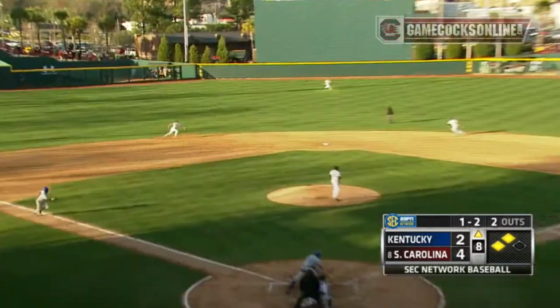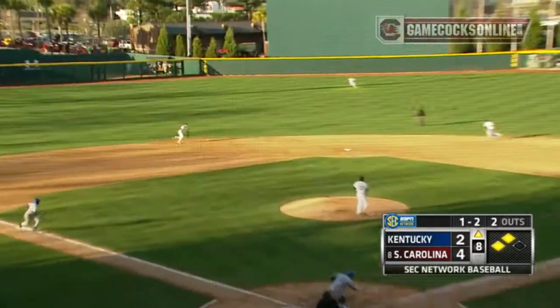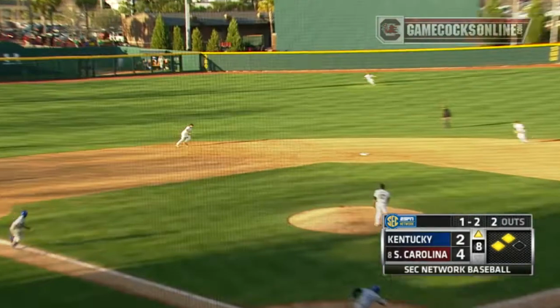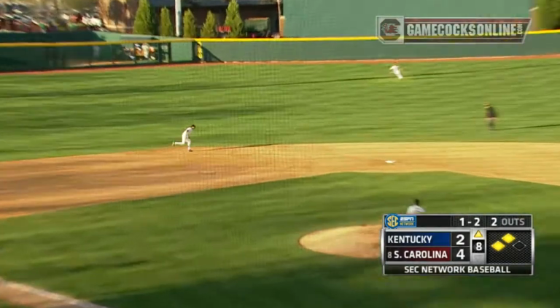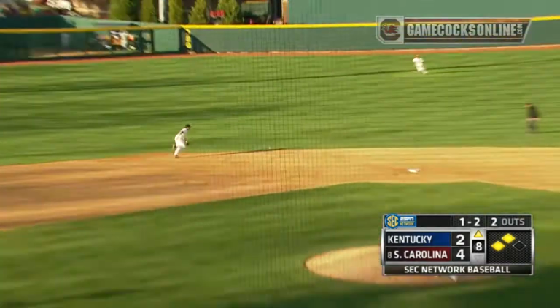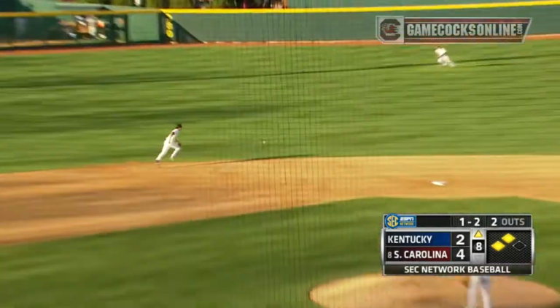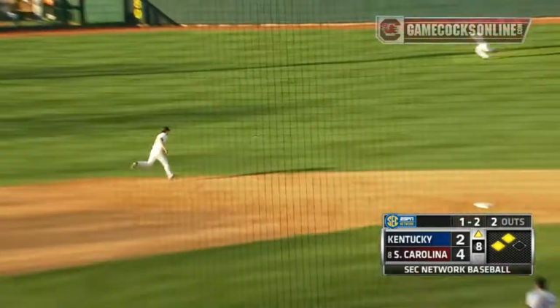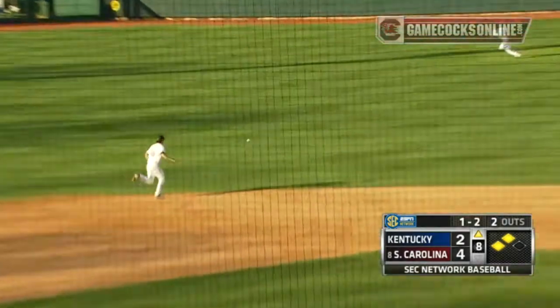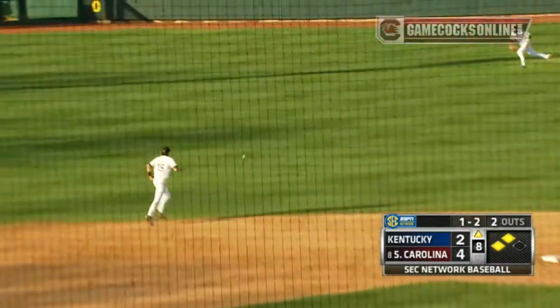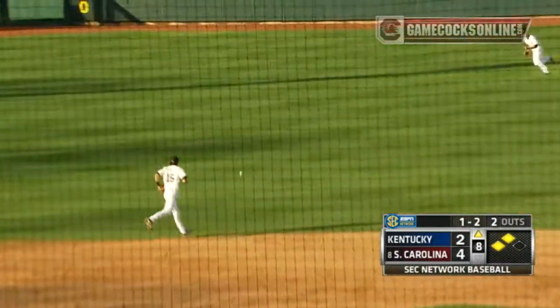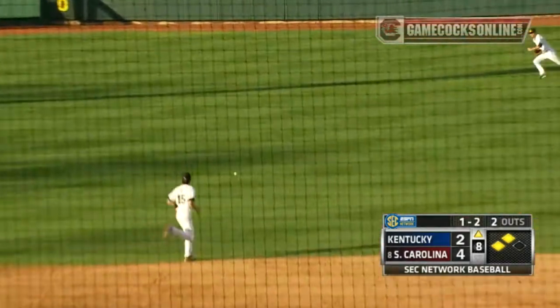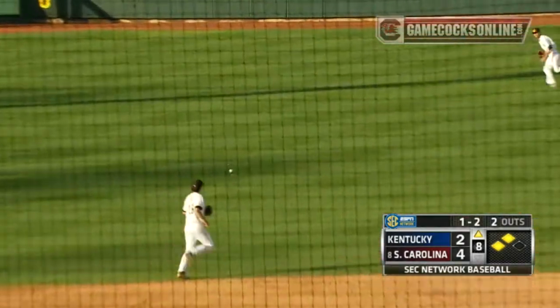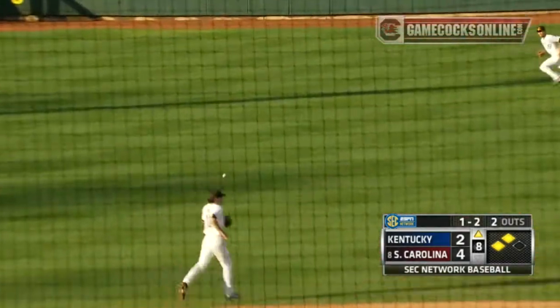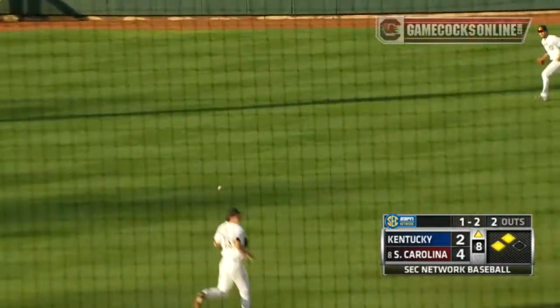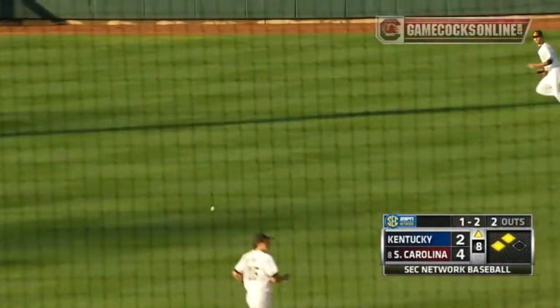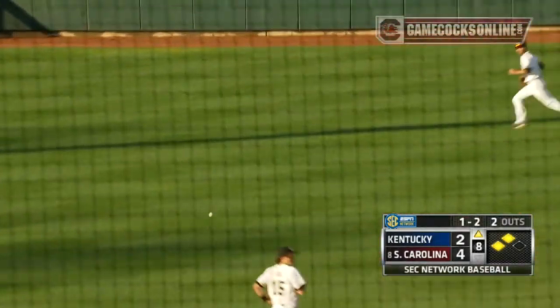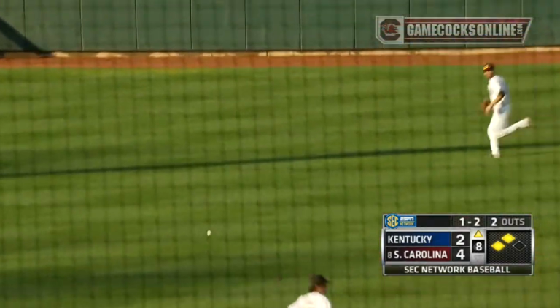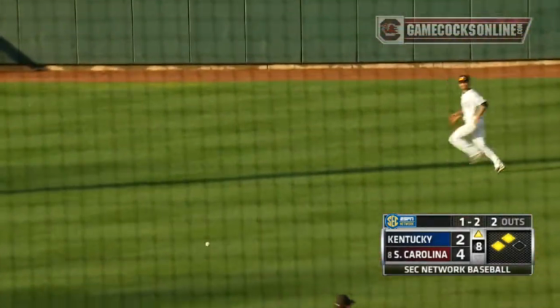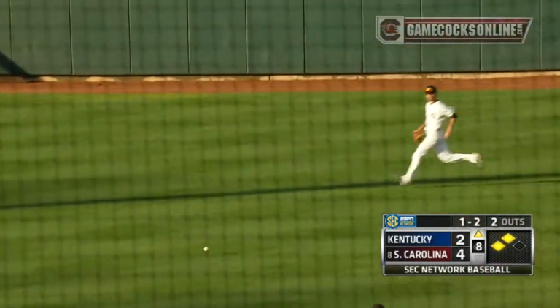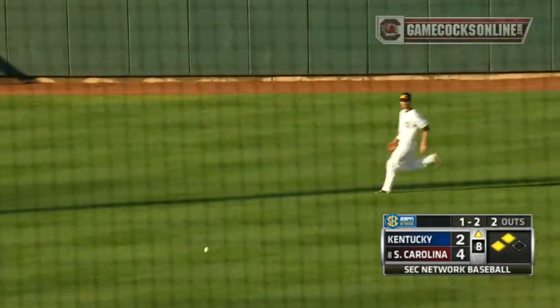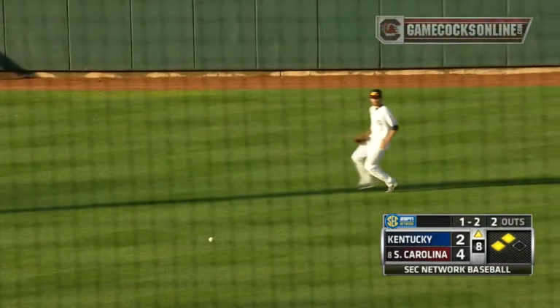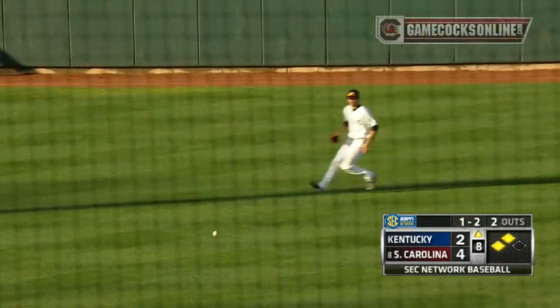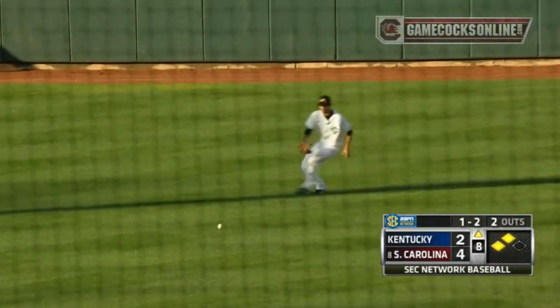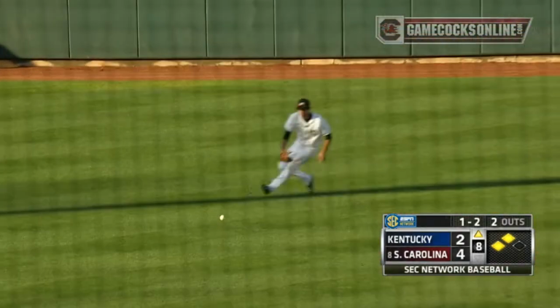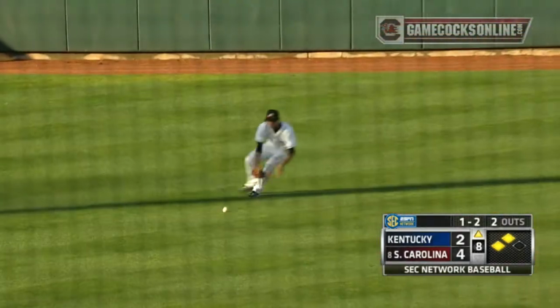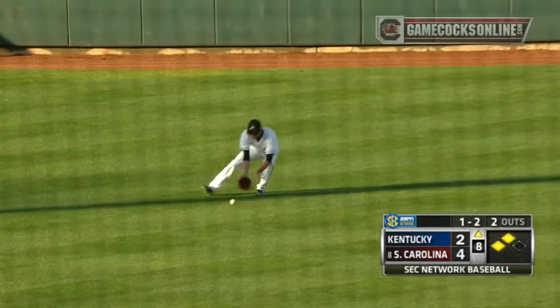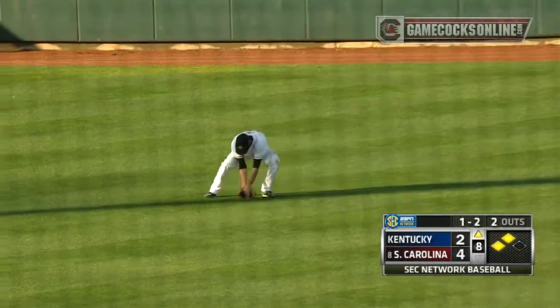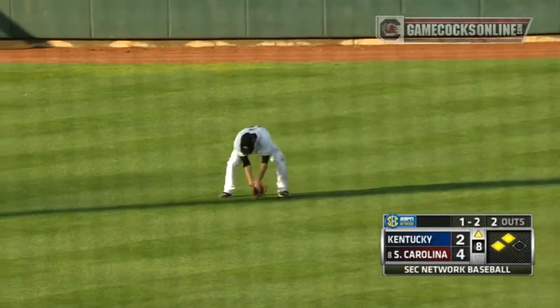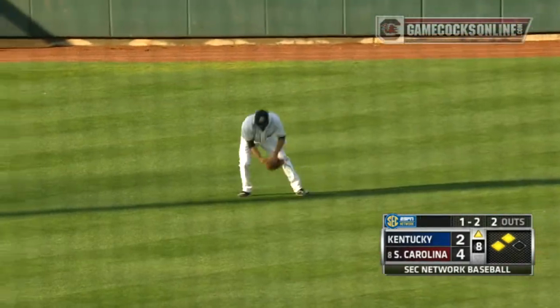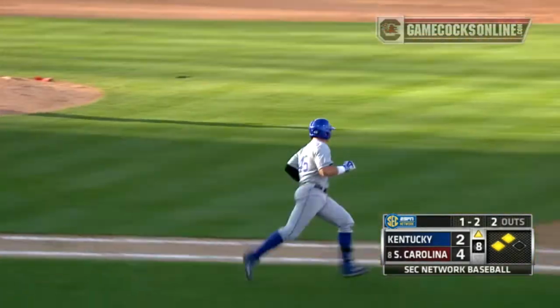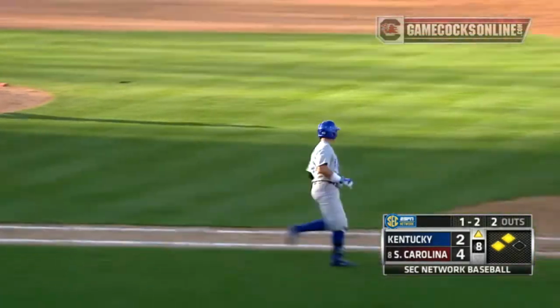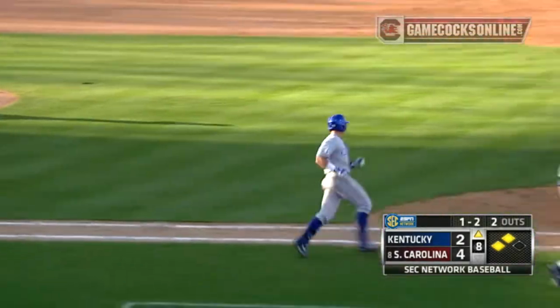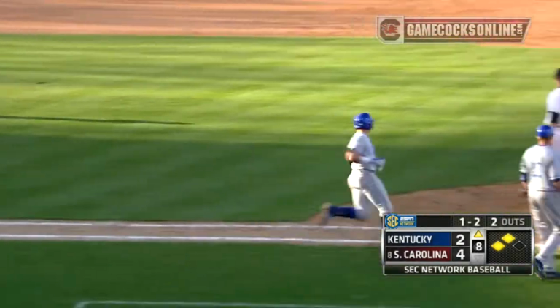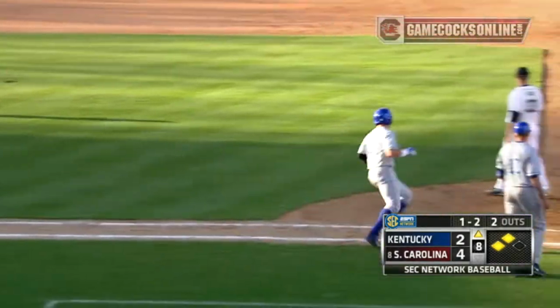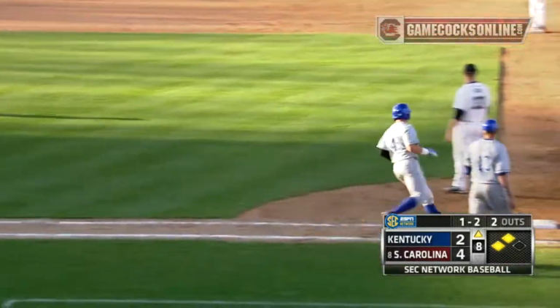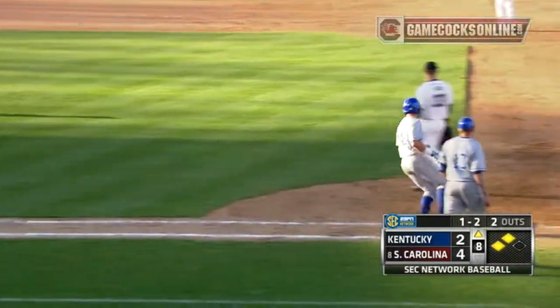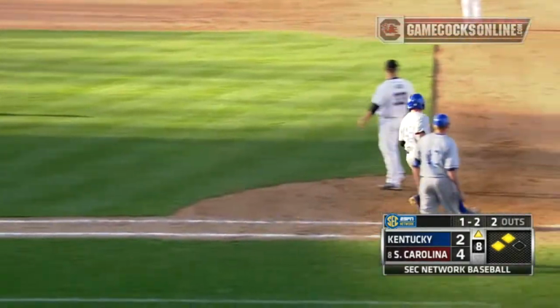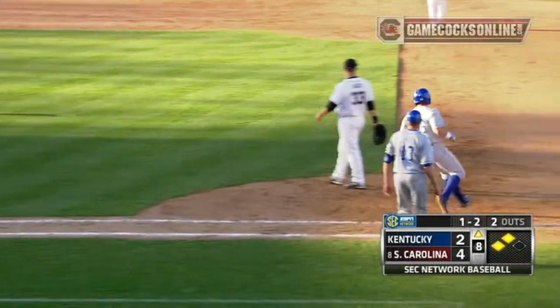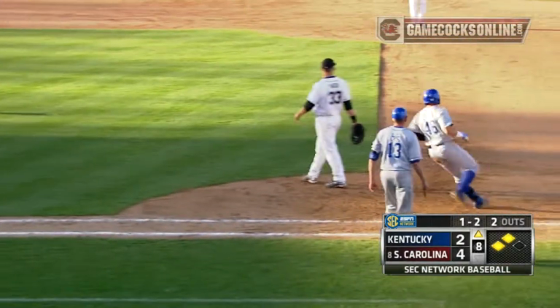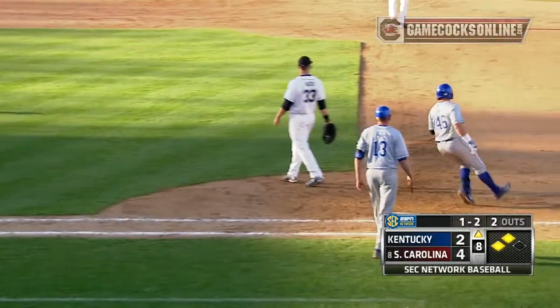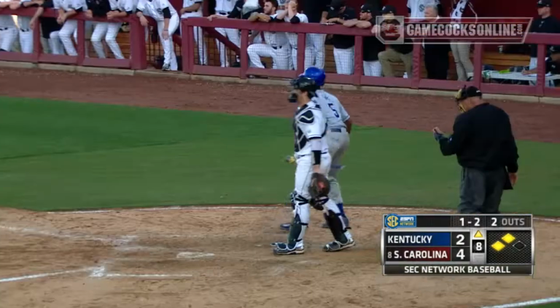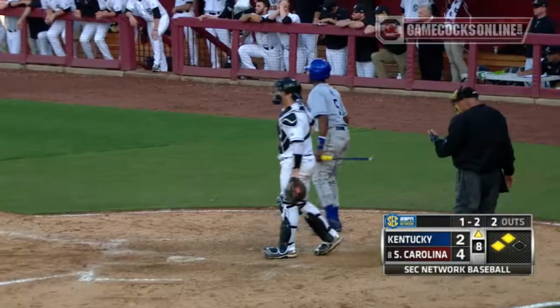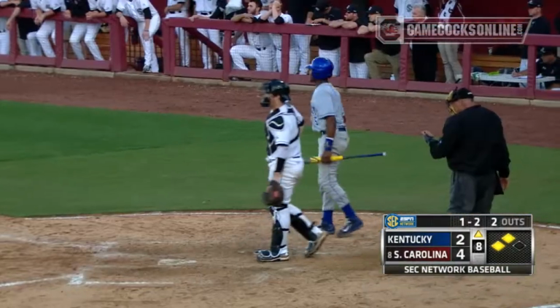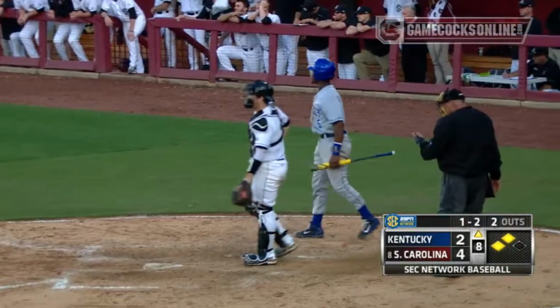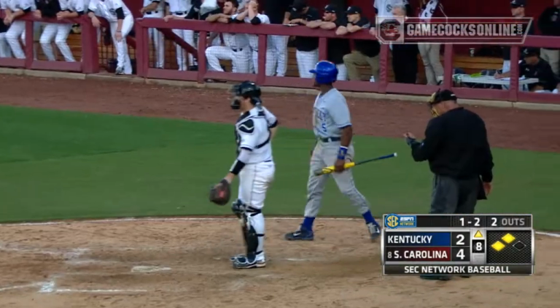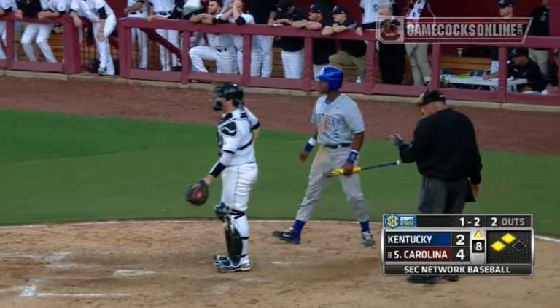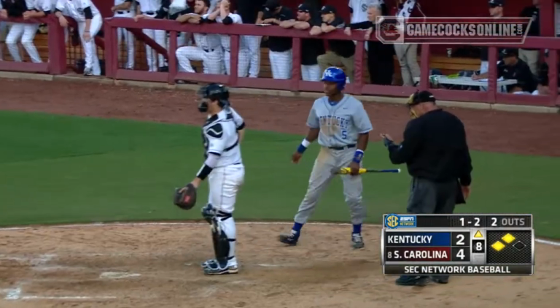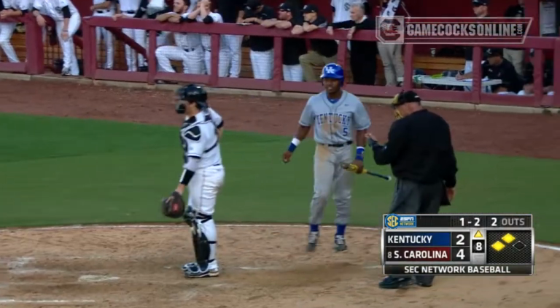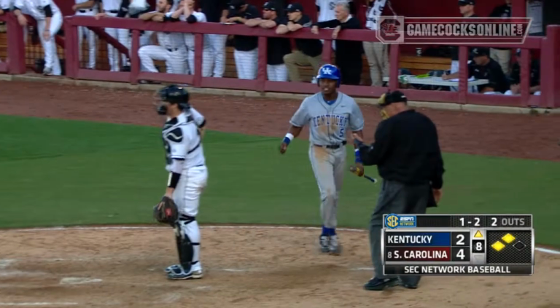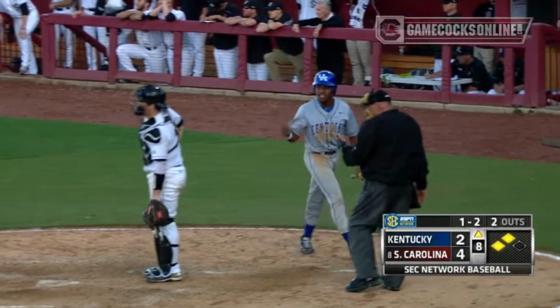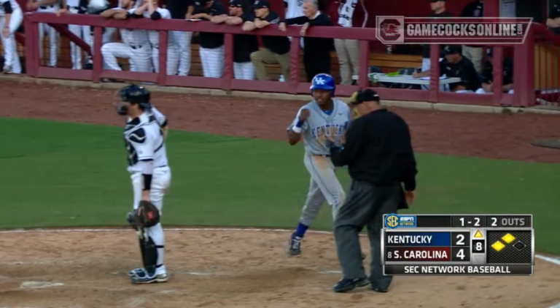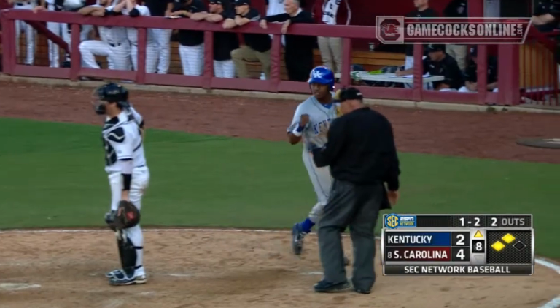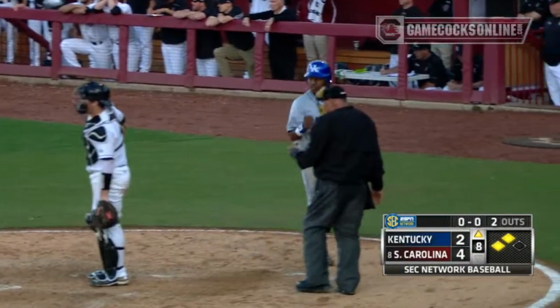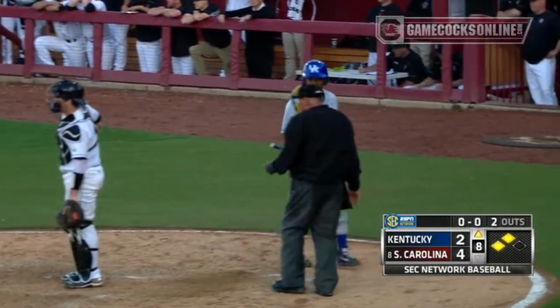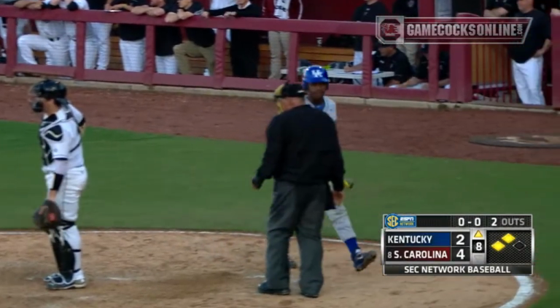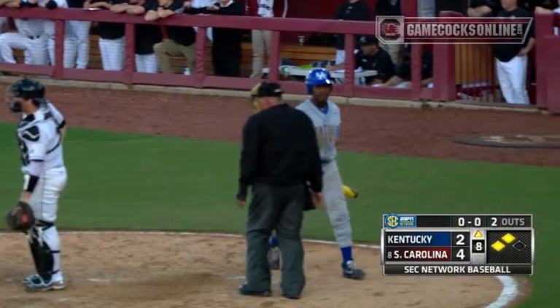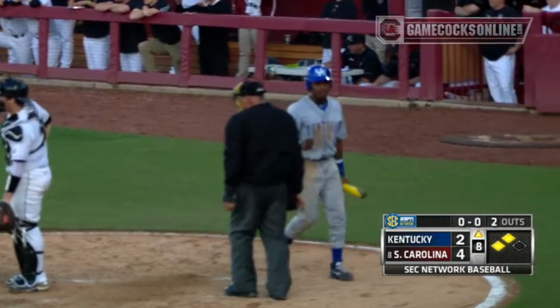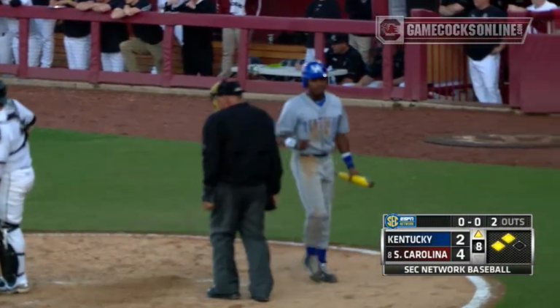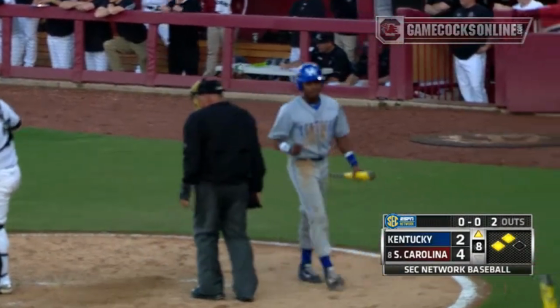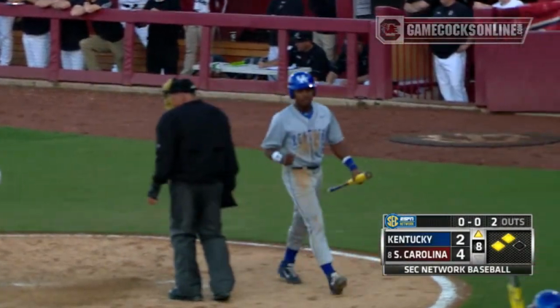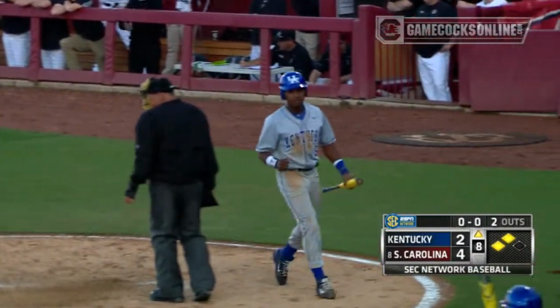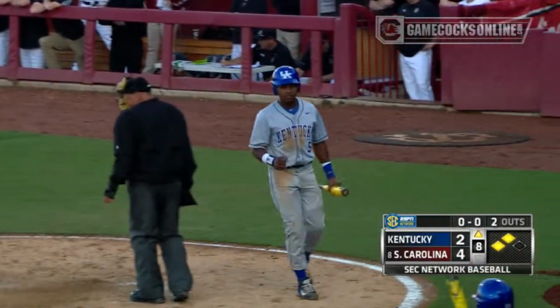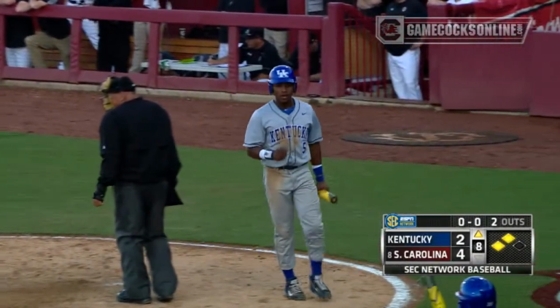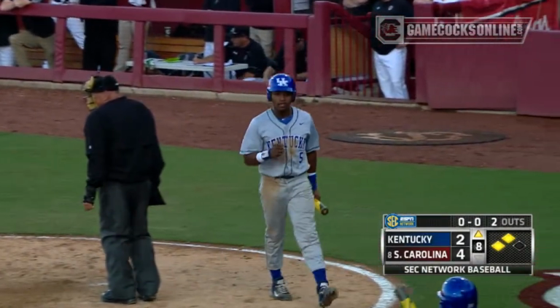Burnell comes through — breaking ball, stays in there — big hit for the fifth-year man from Kentucky, and the Wildcats pull within one.